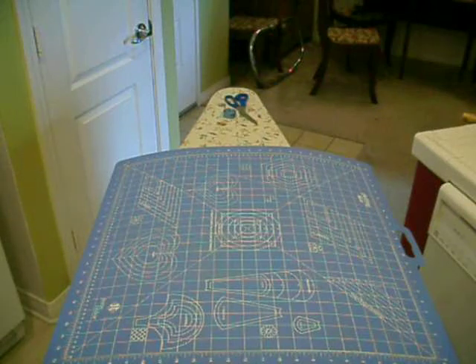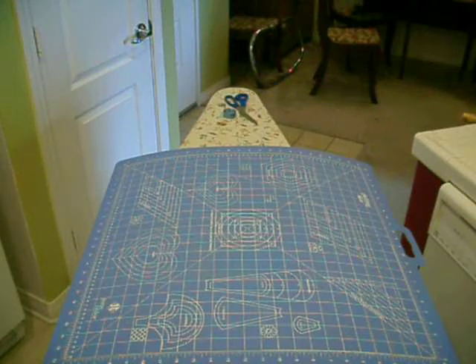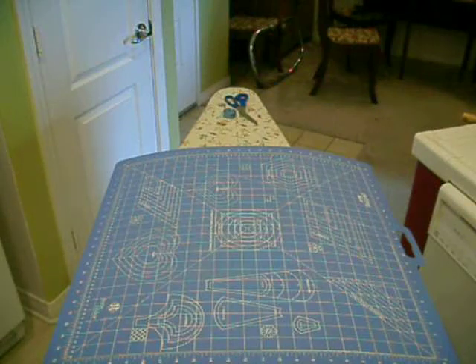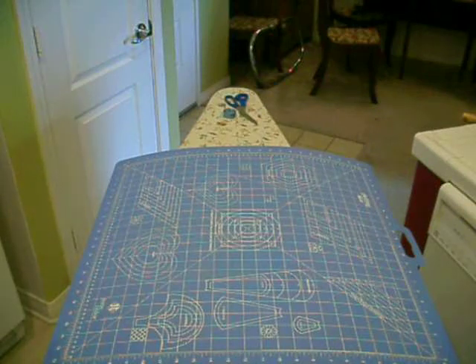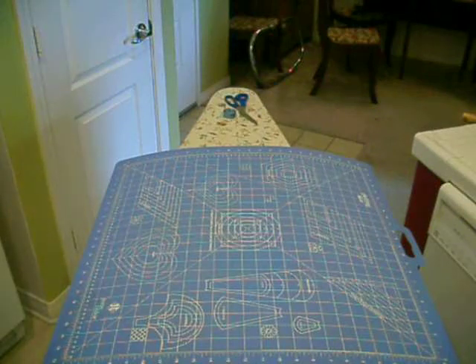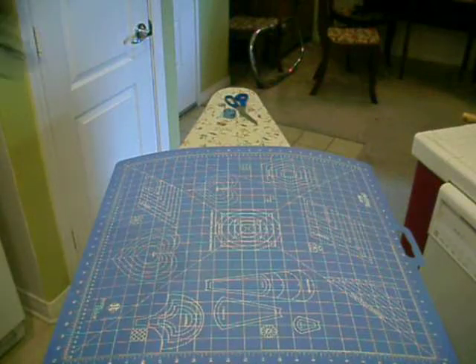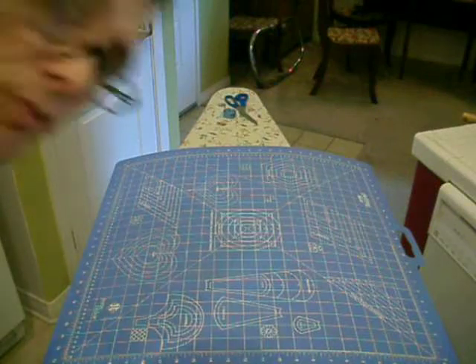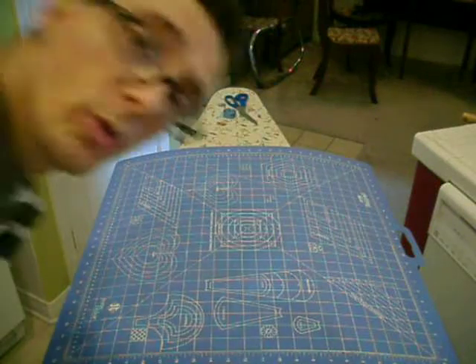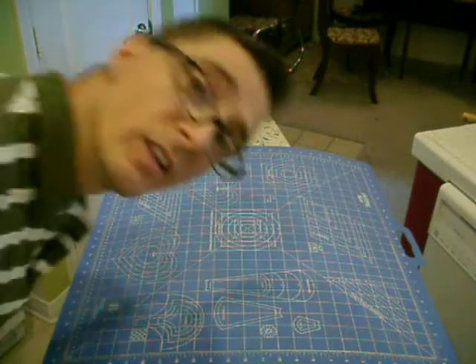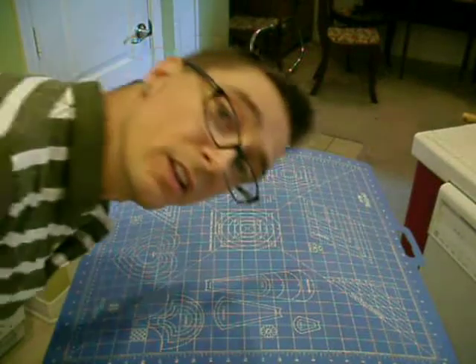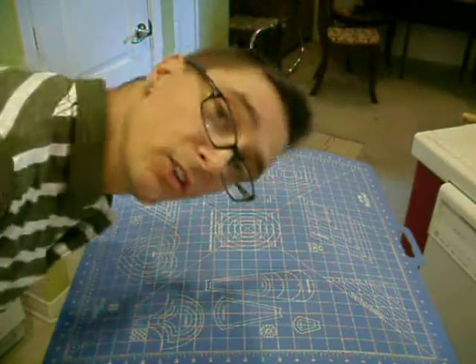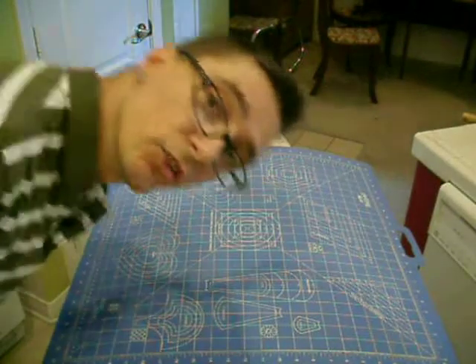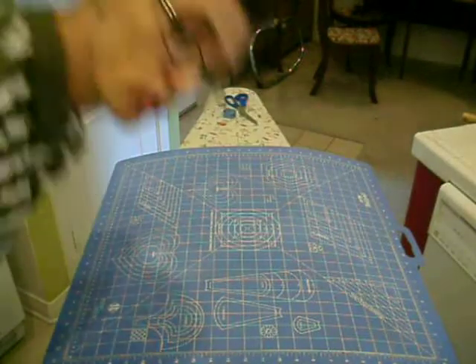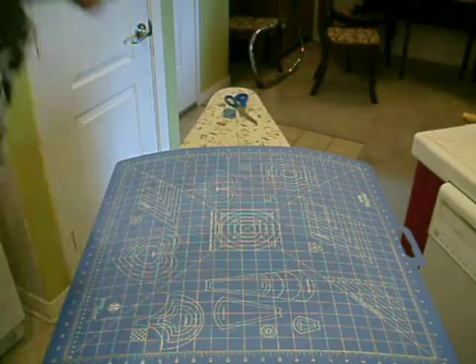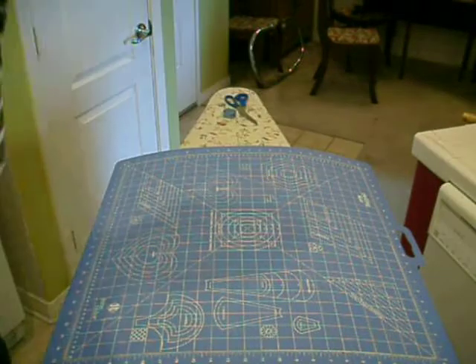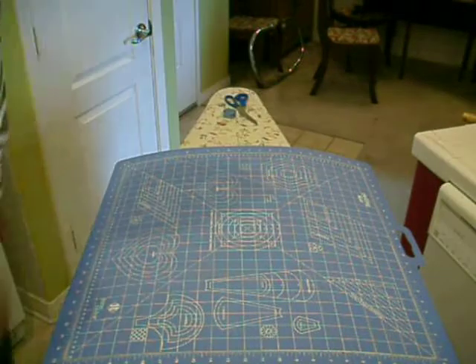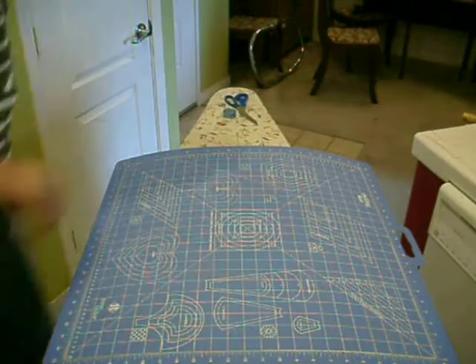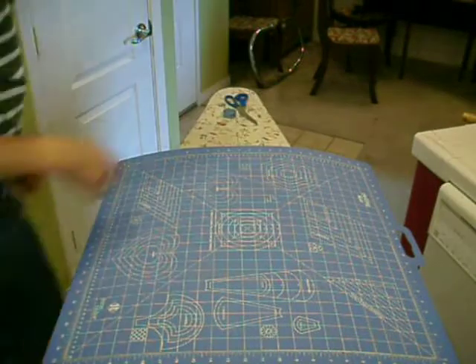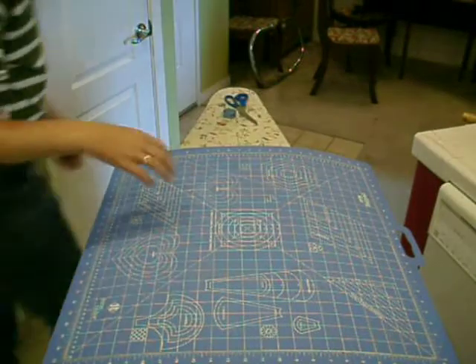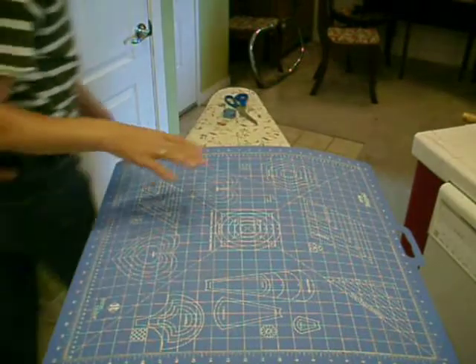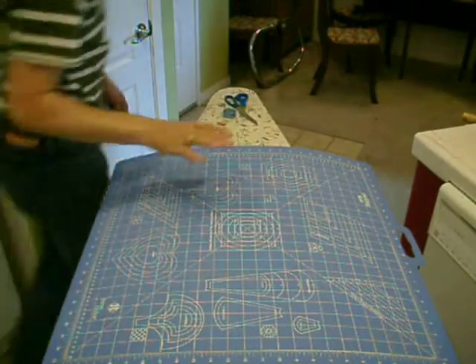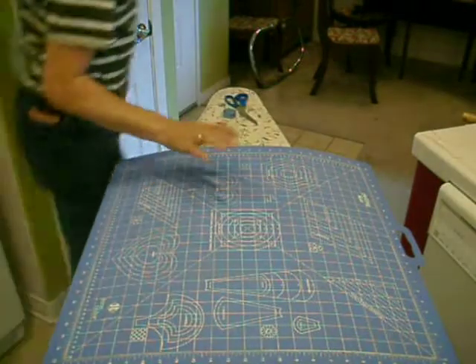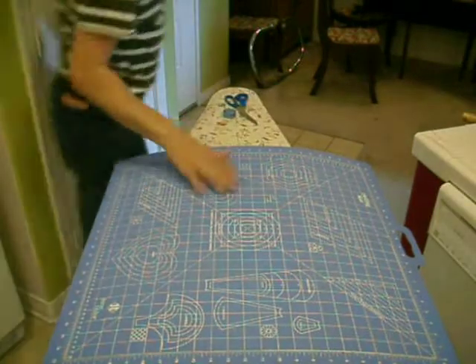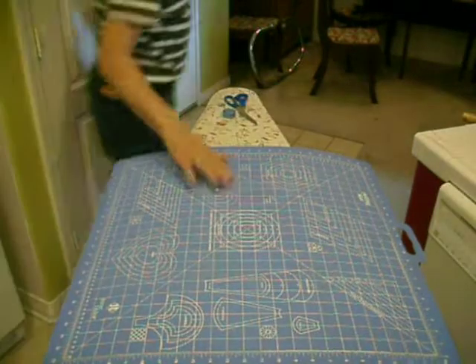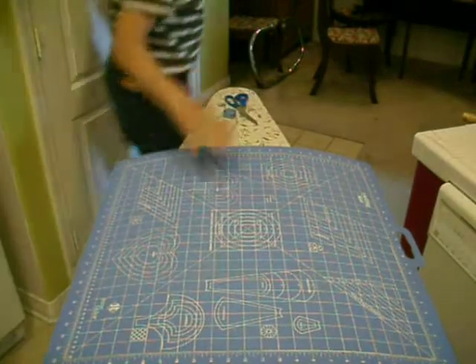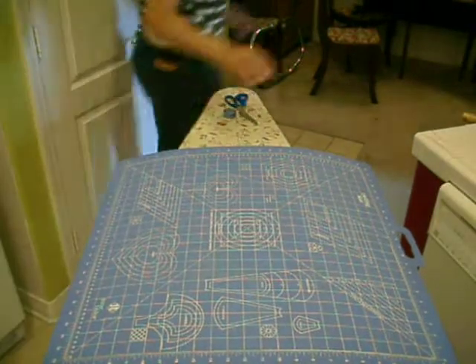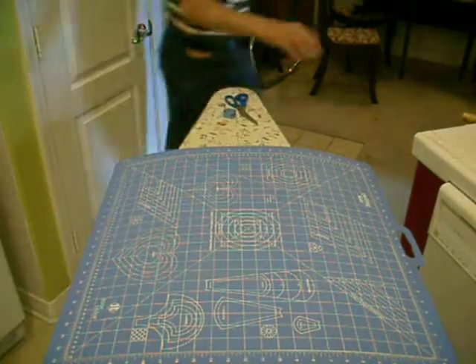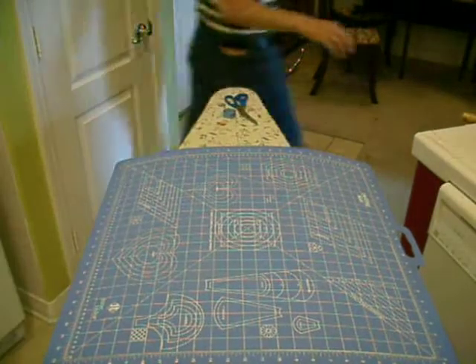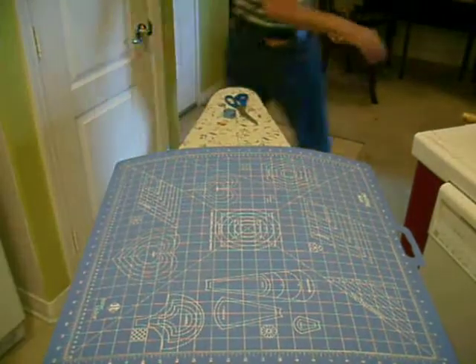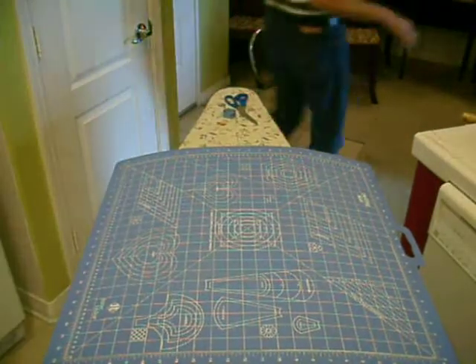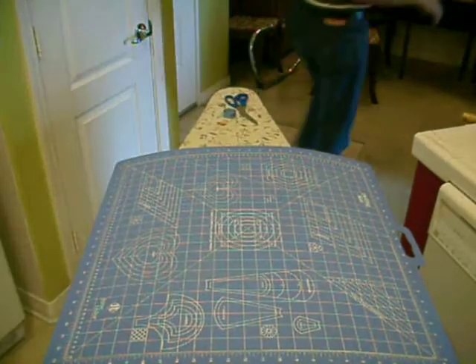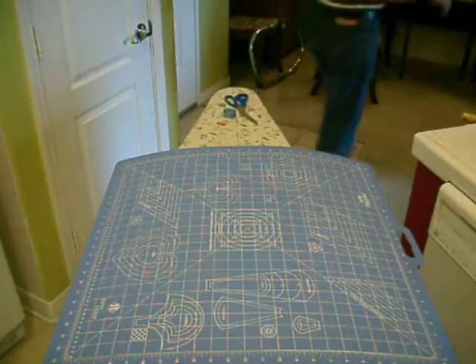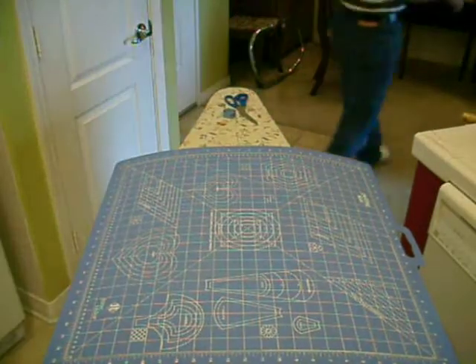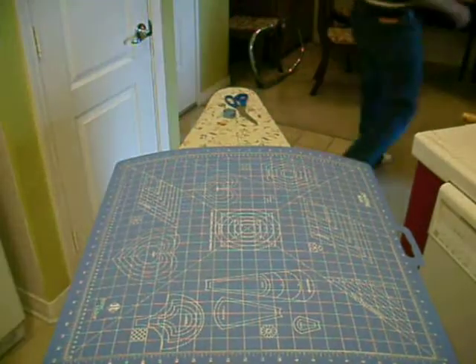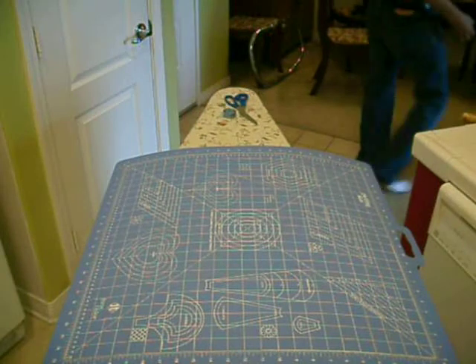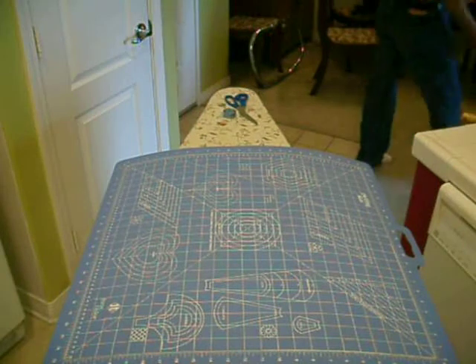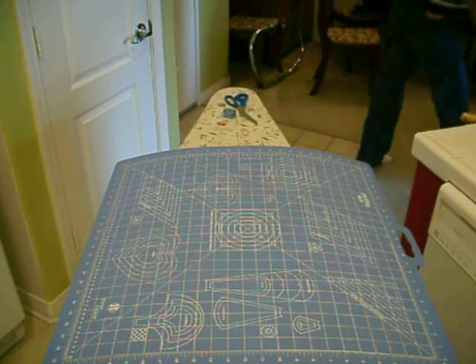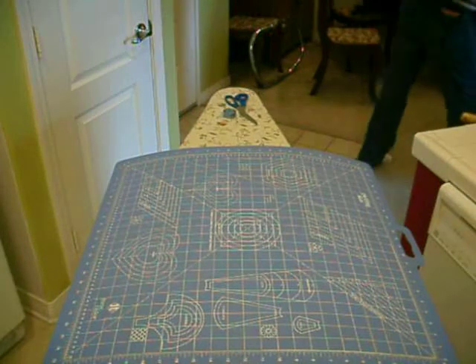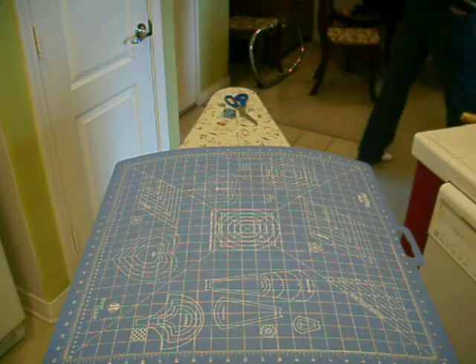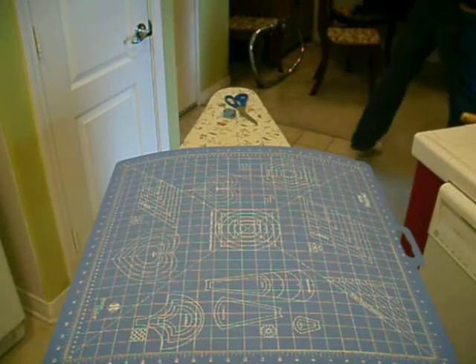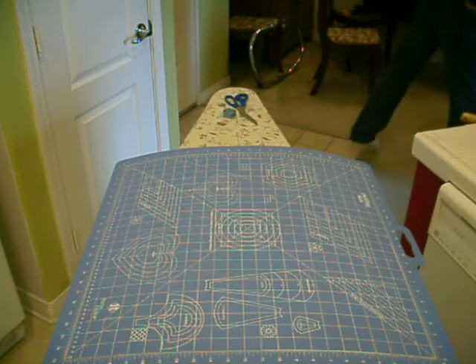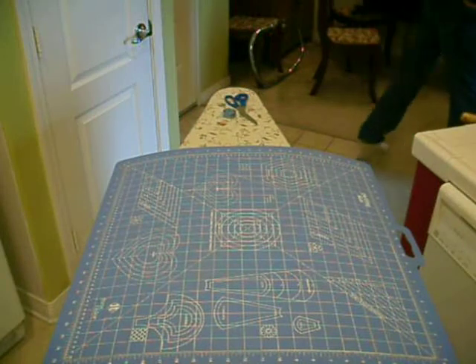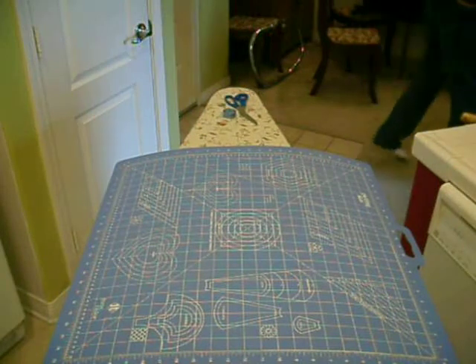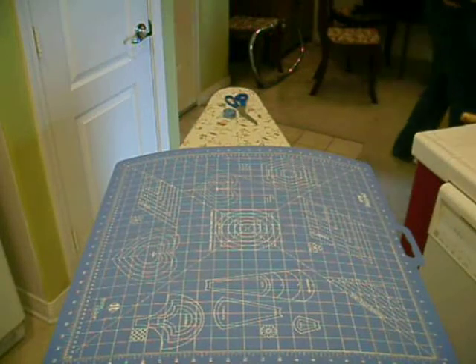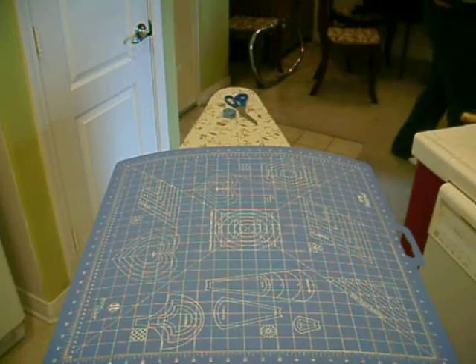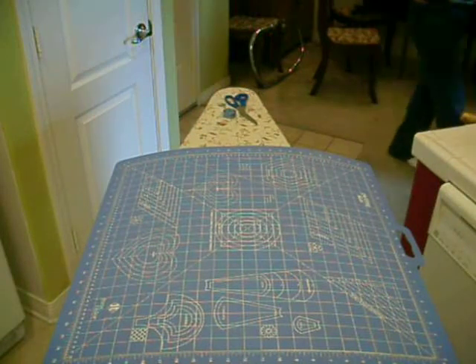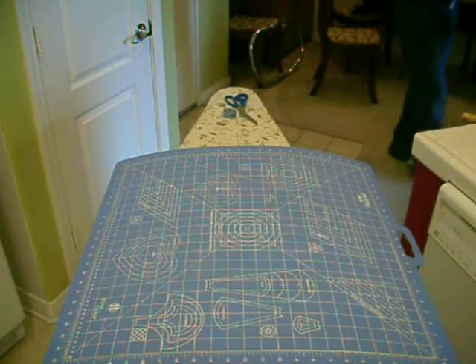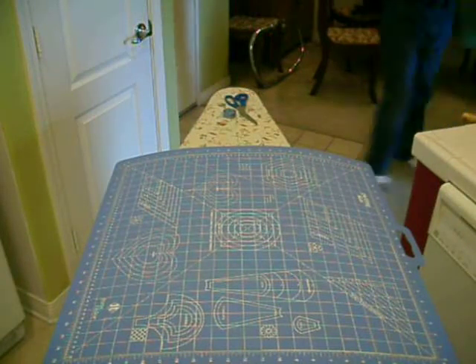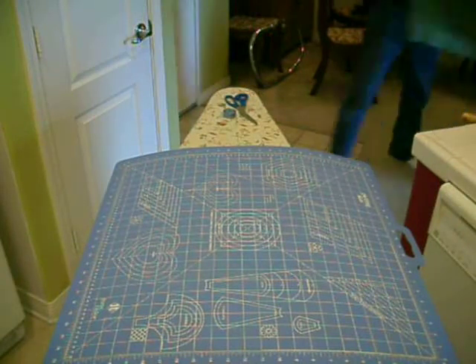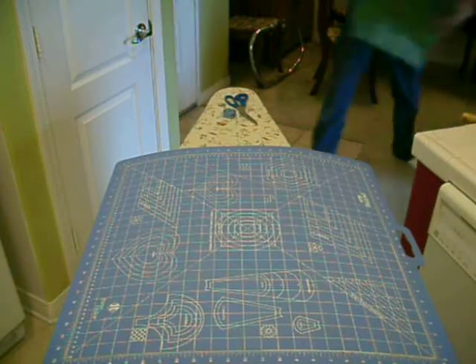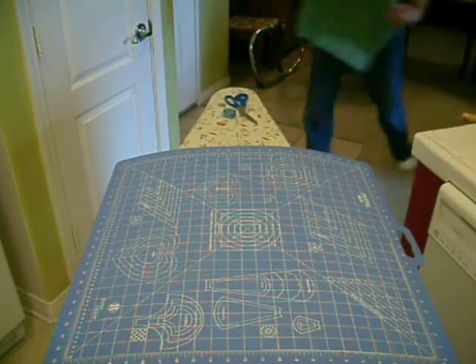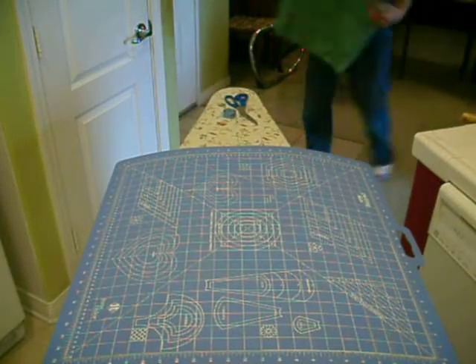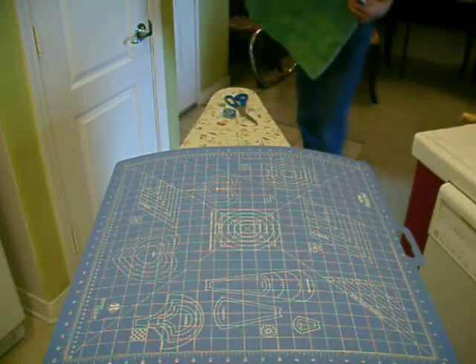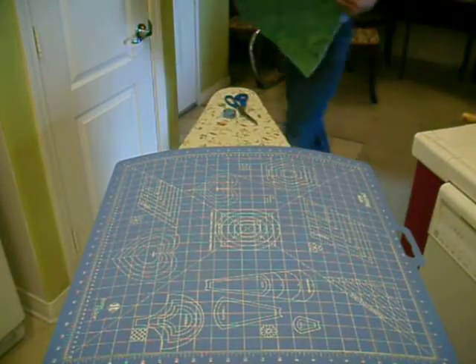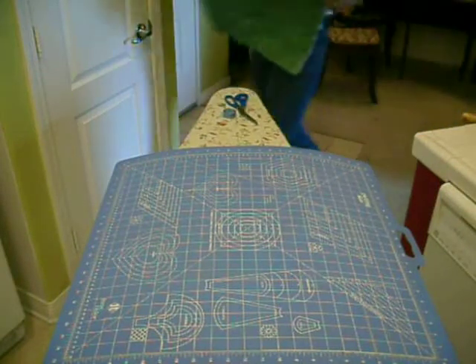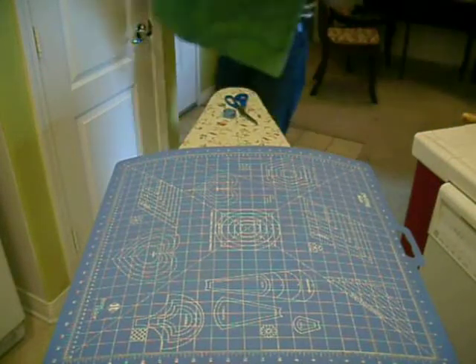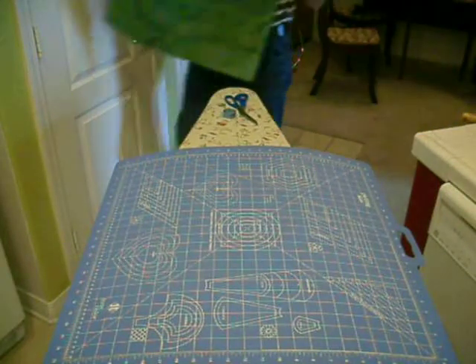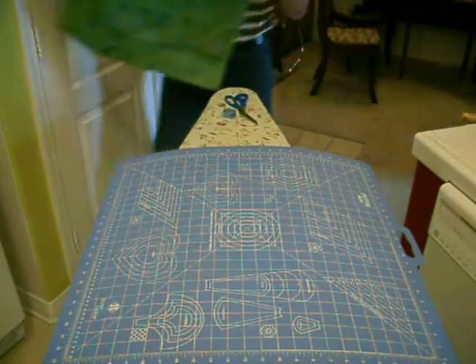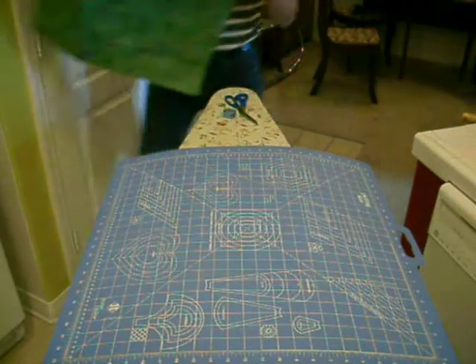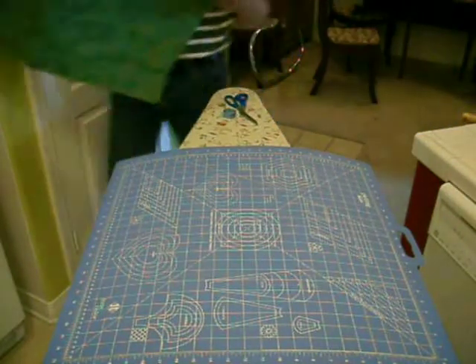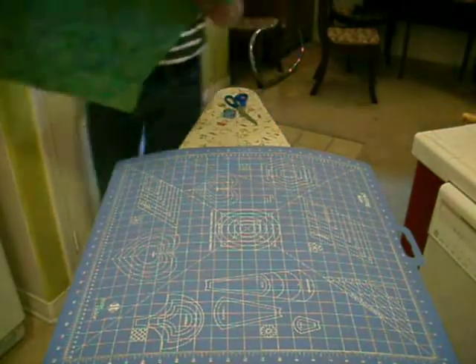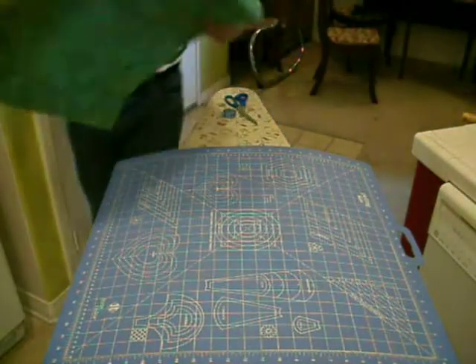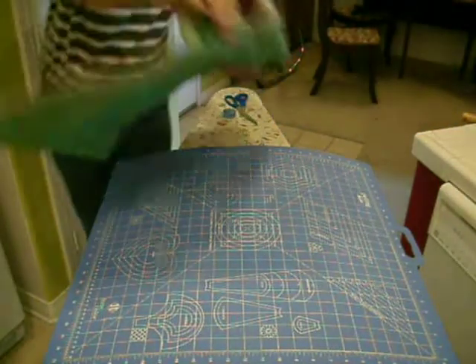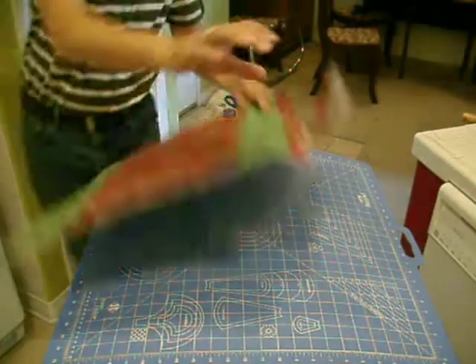Hello everyone, this is John. A few people asked me to make a video on how I'm making my bags.